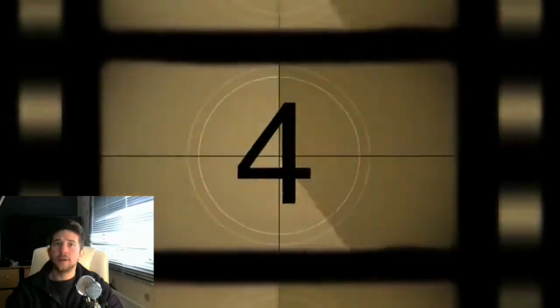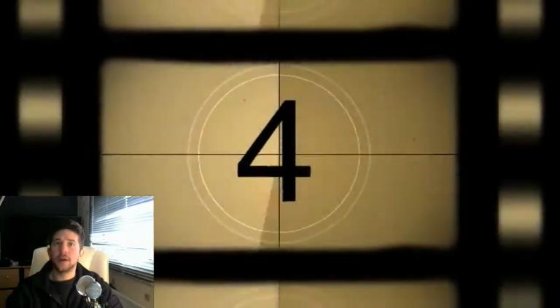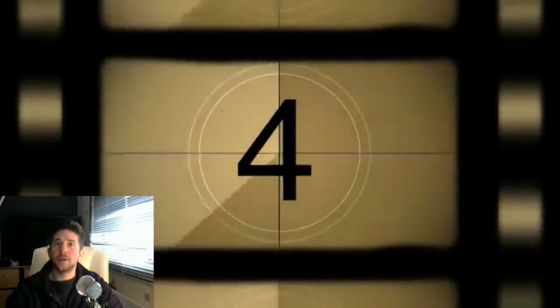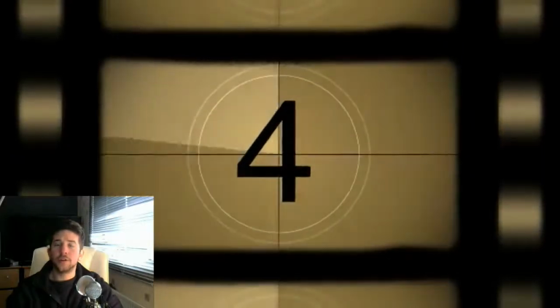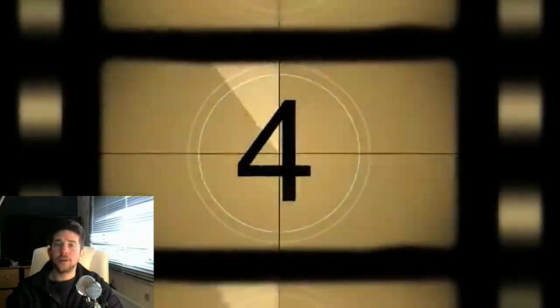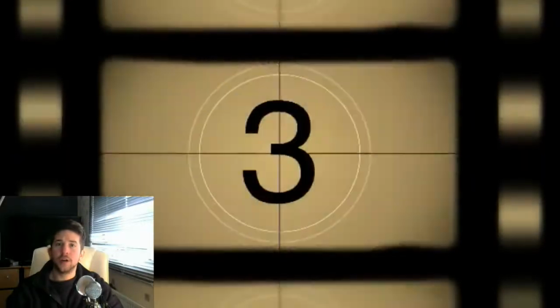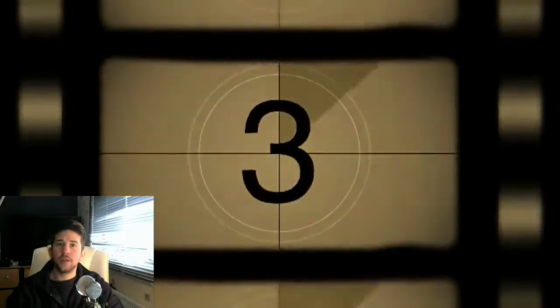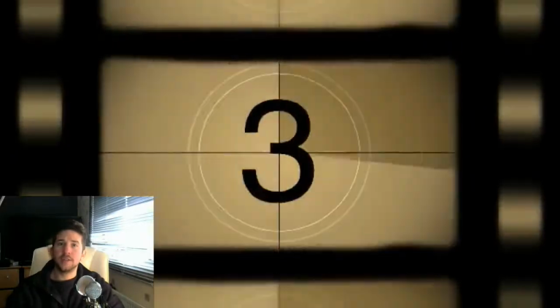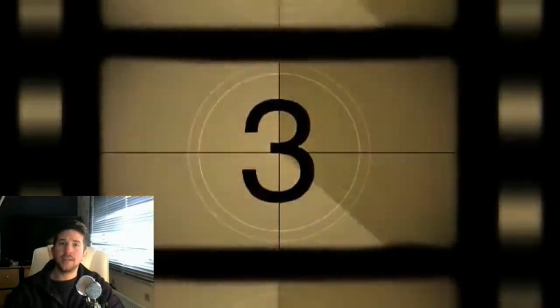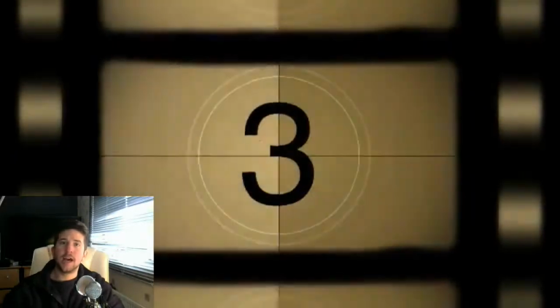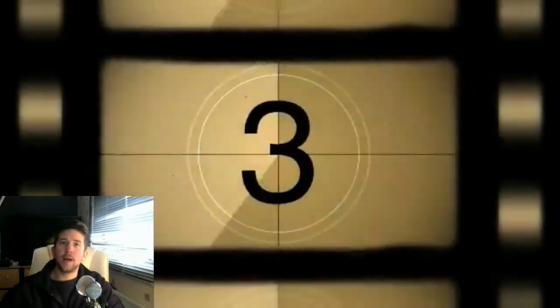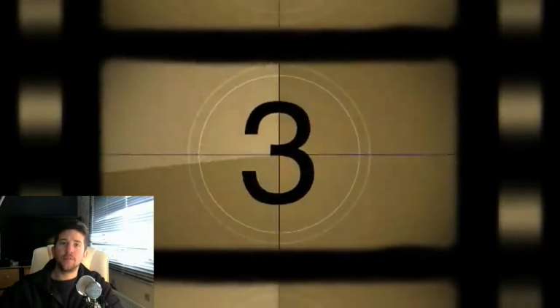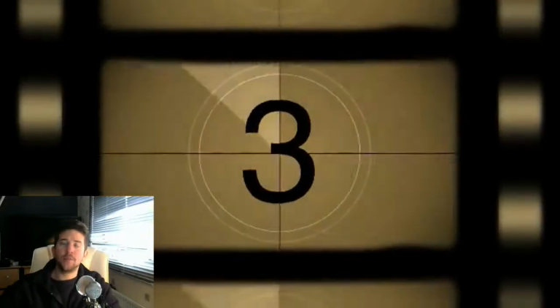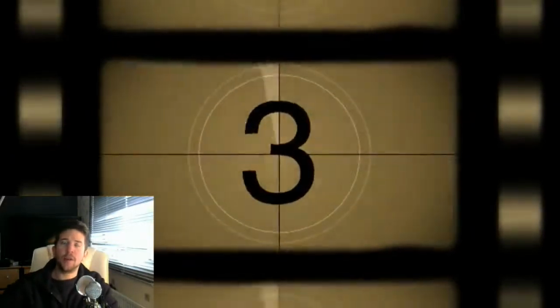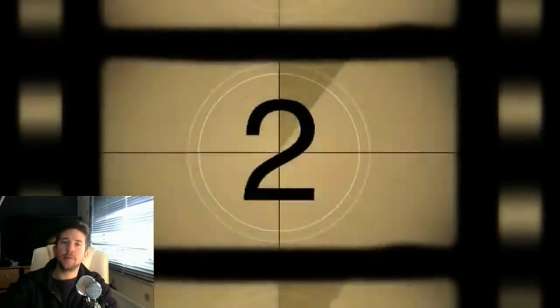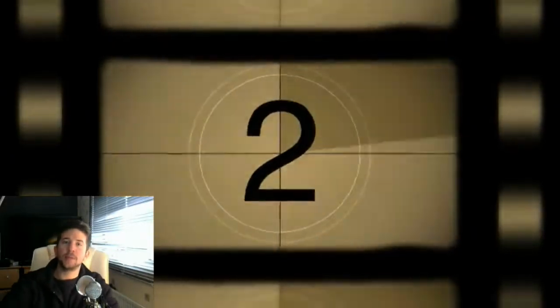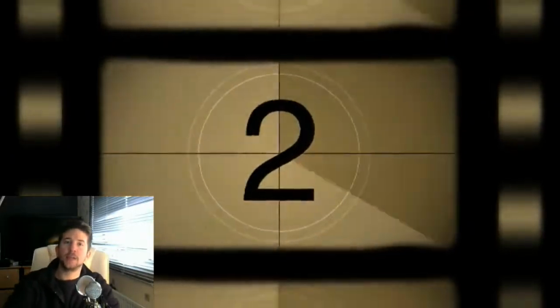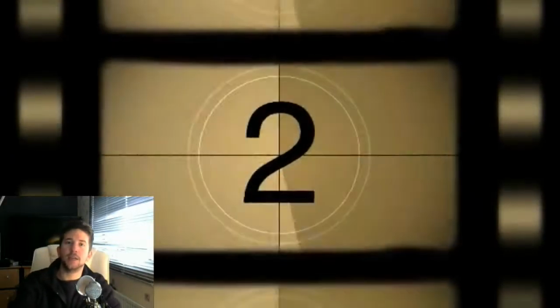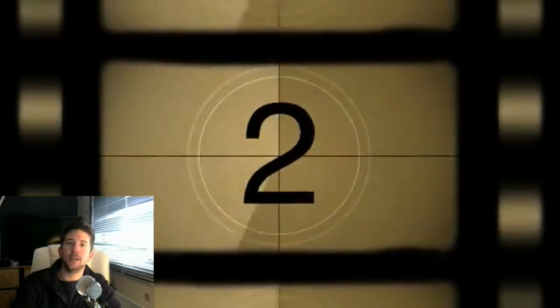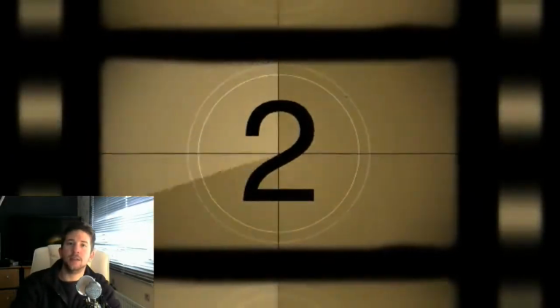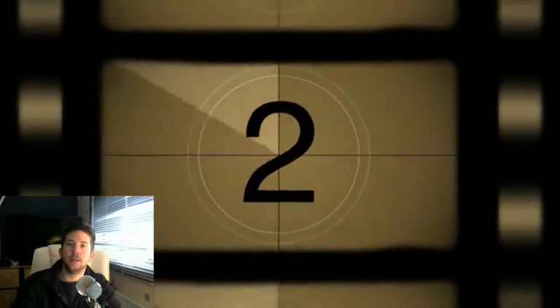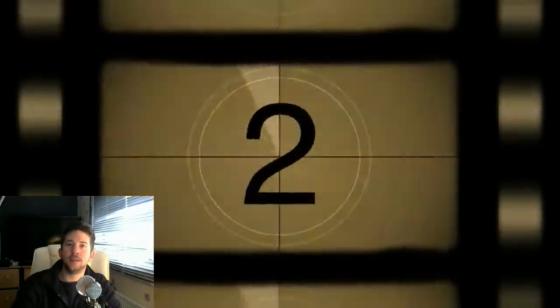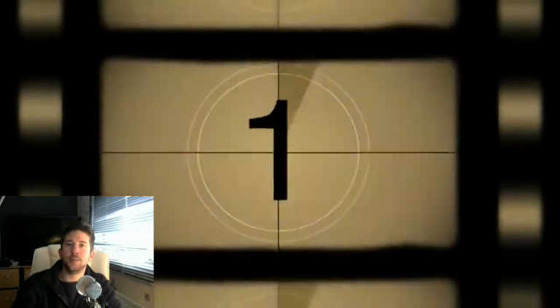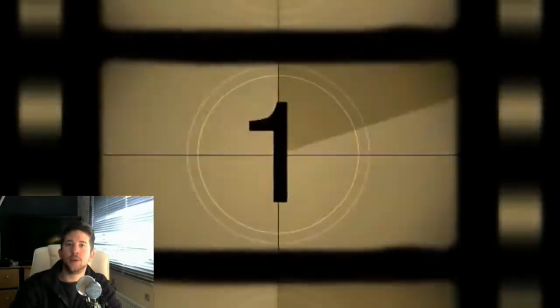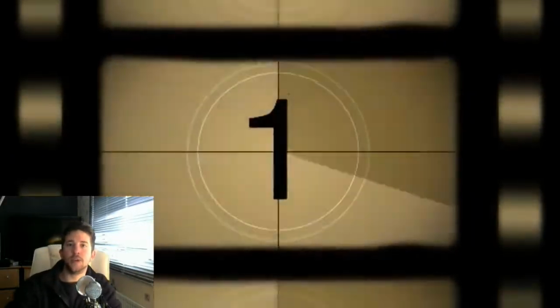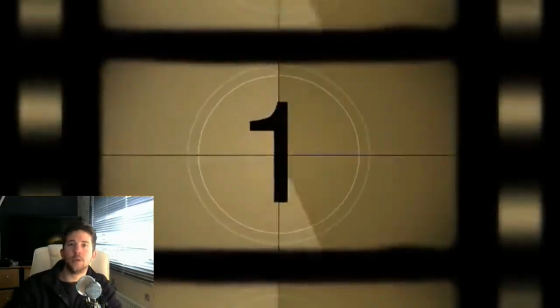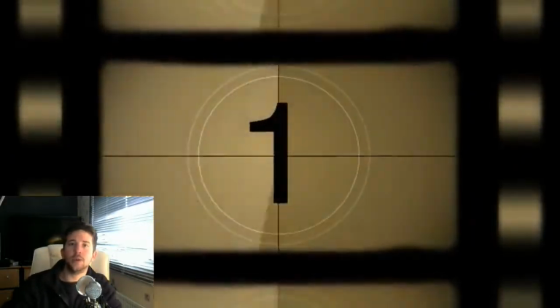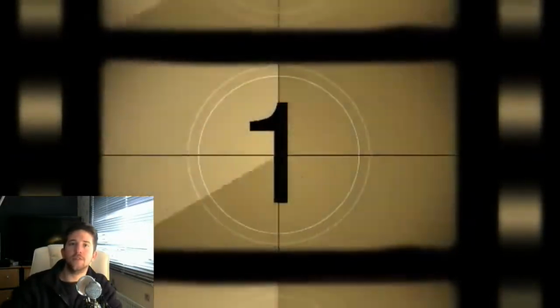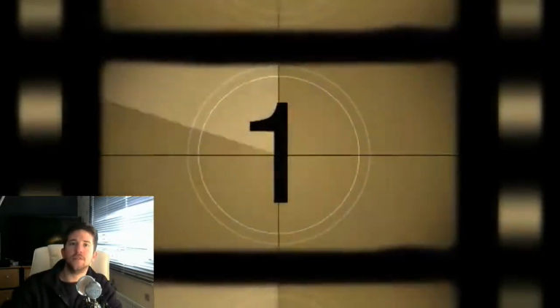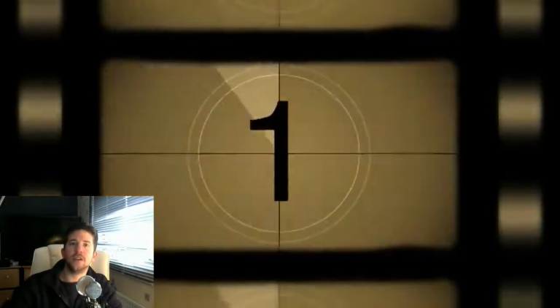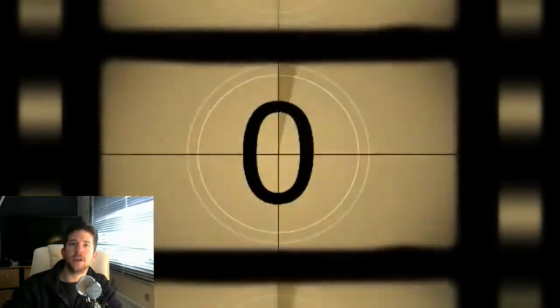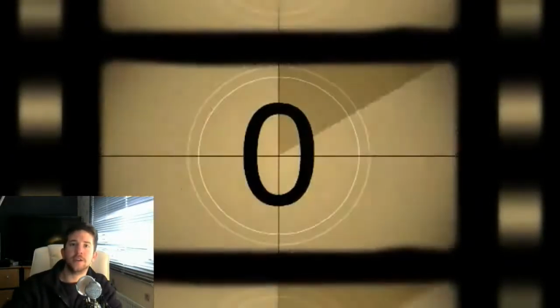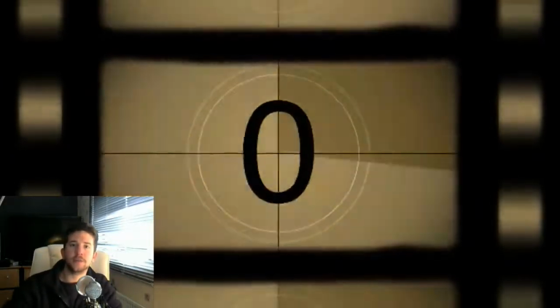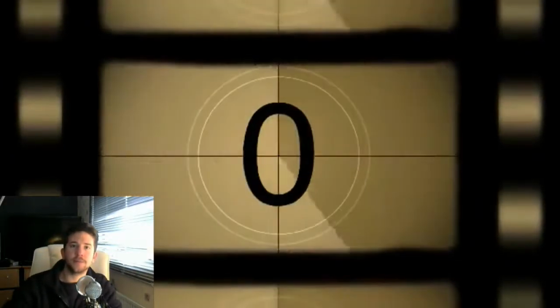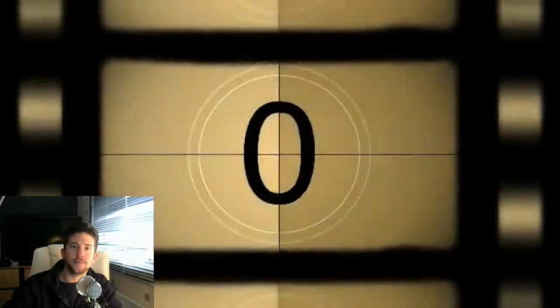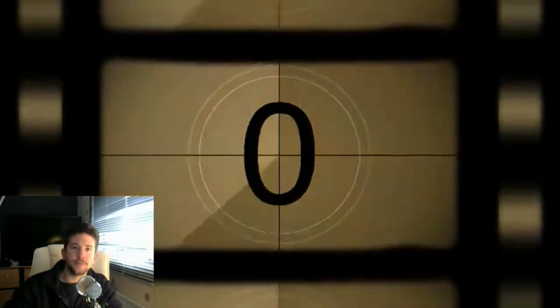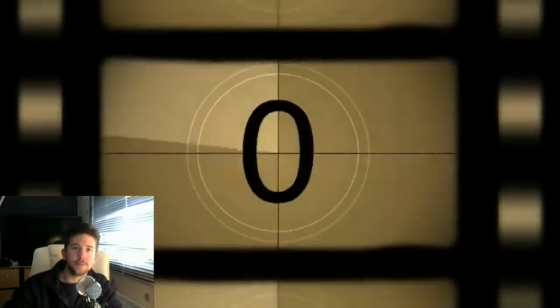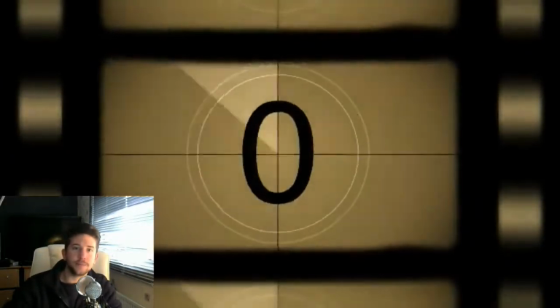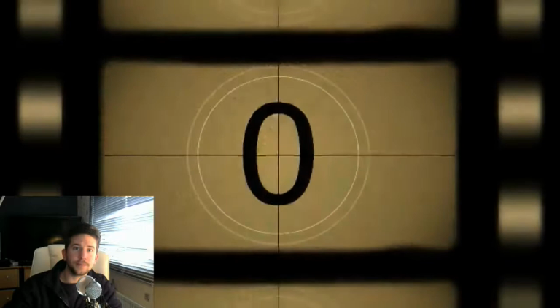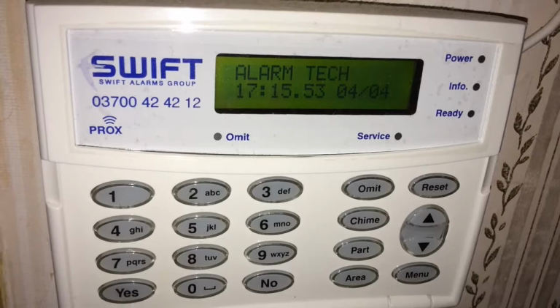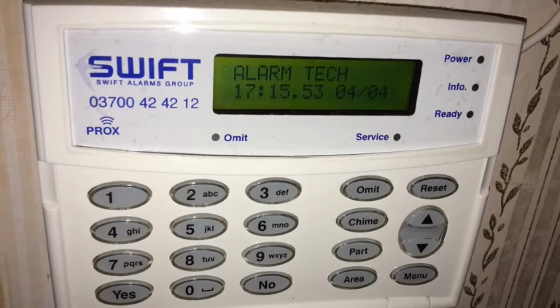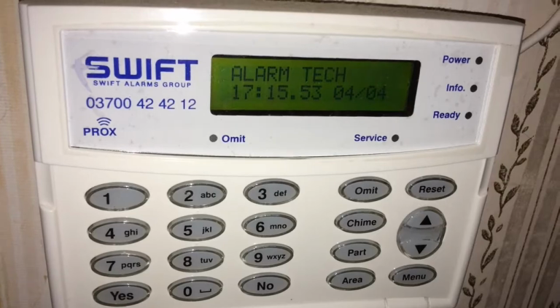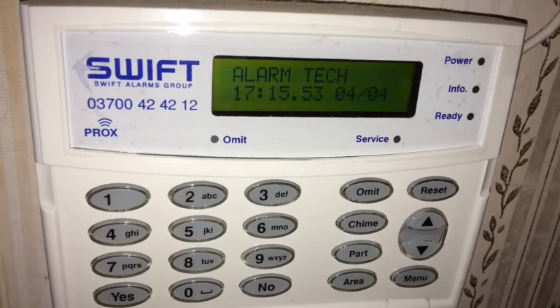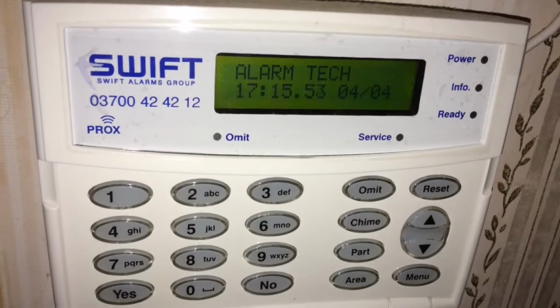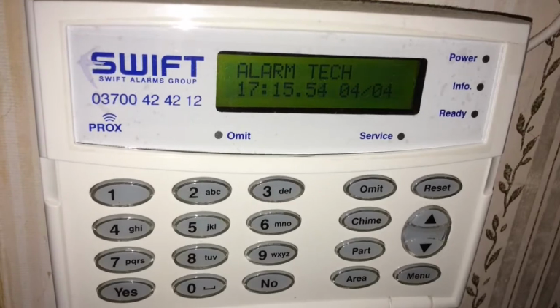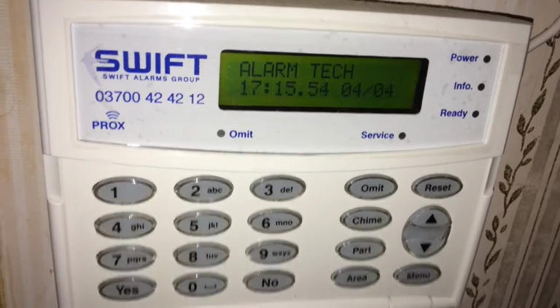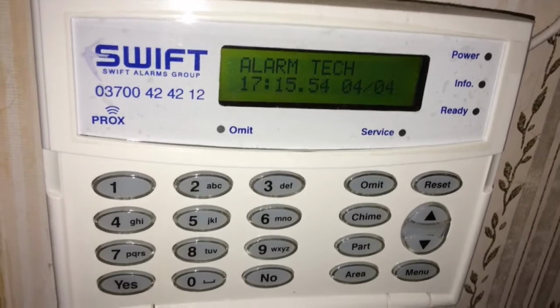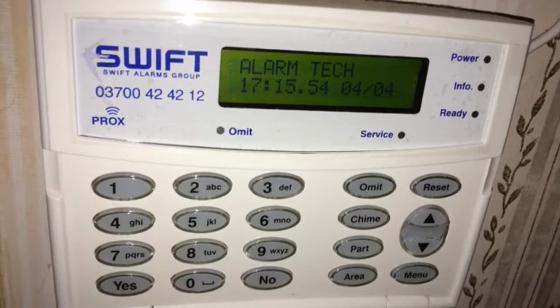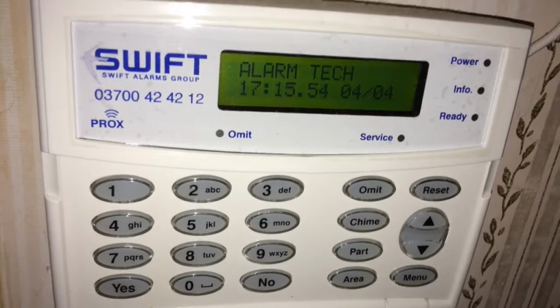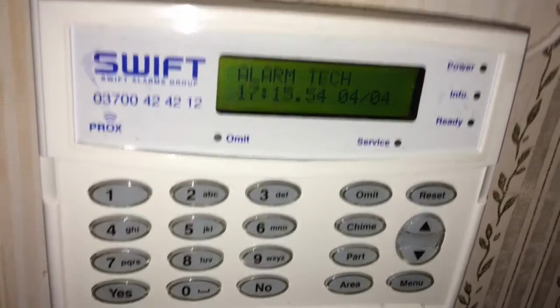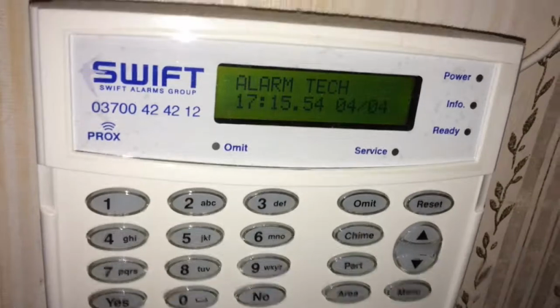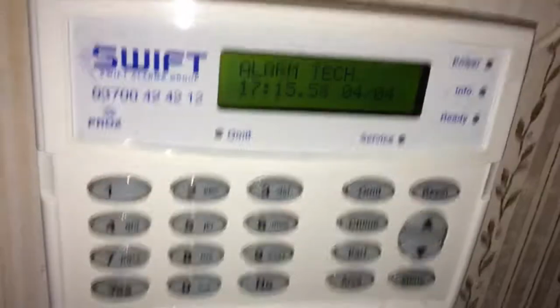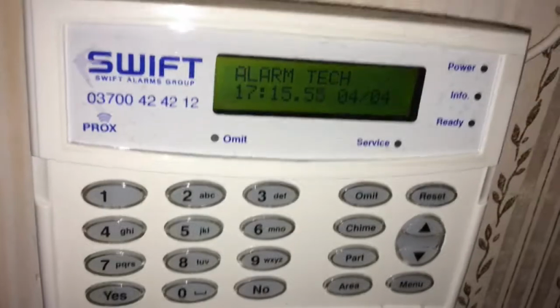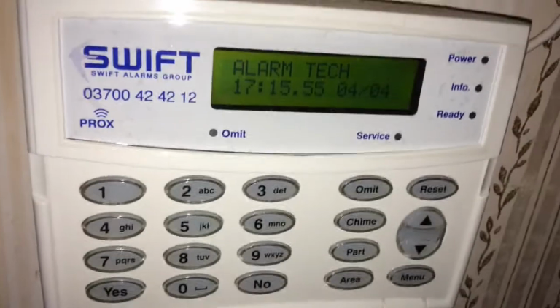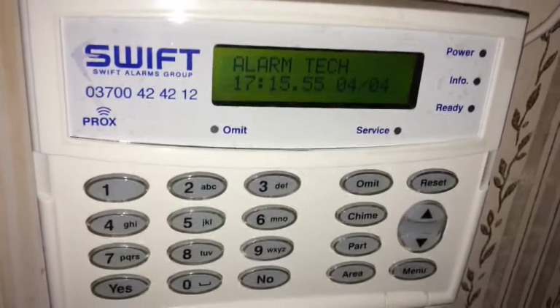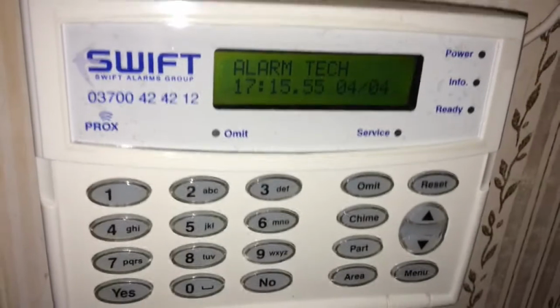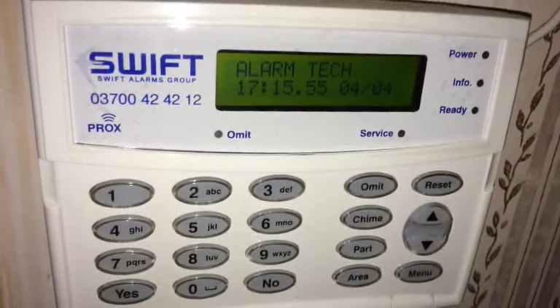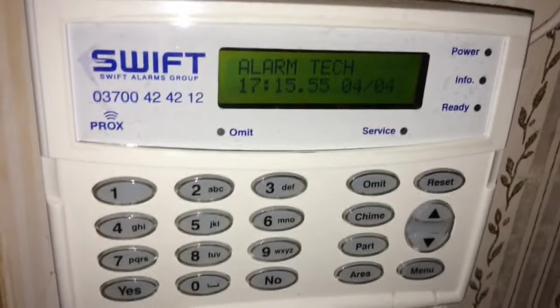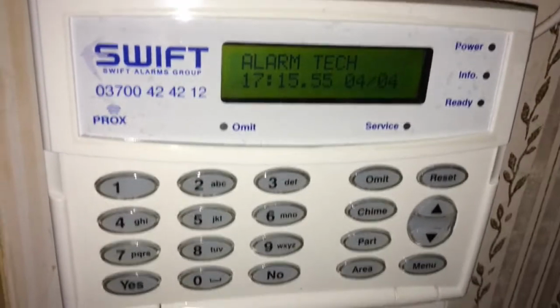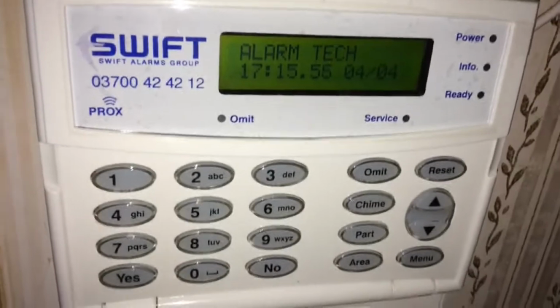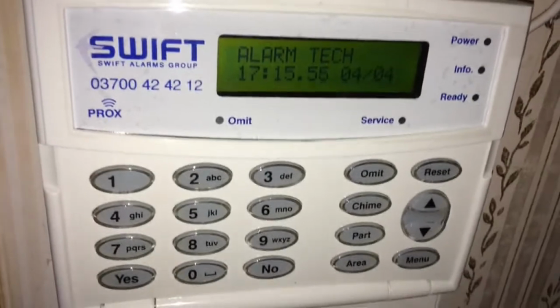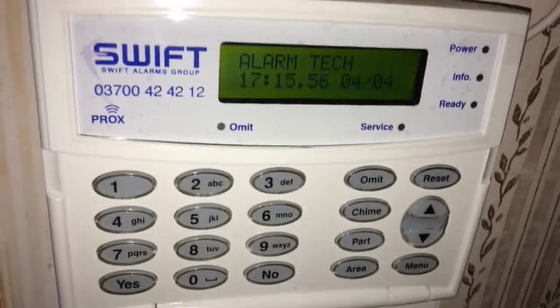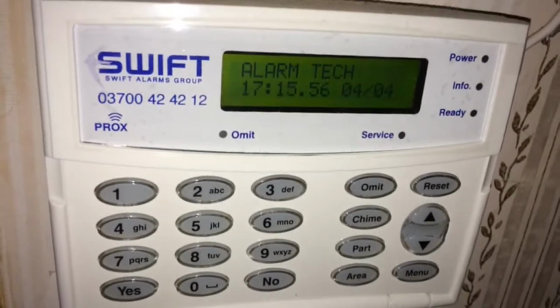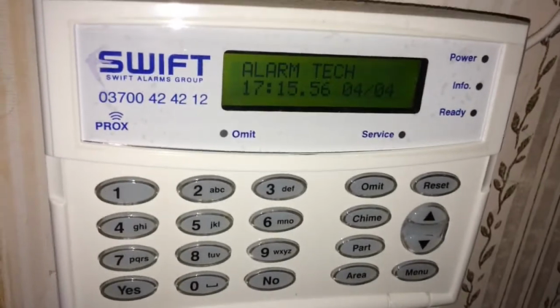Good afternoon guys, Sam from AlarmTech here, bringing you another video. Today we are going to be talking about the Premier 24 alarm panel.